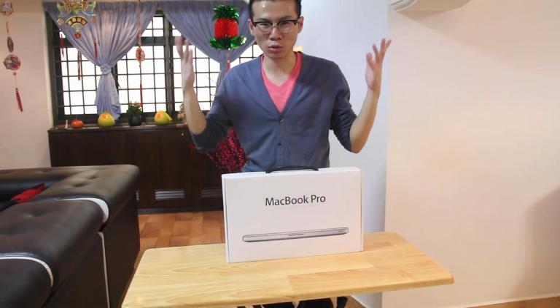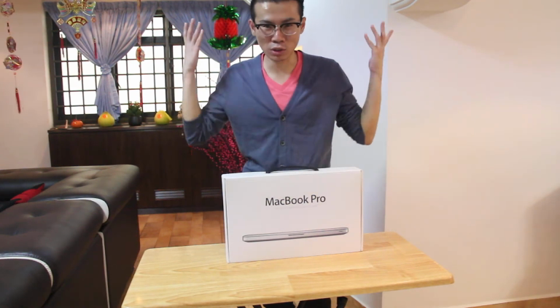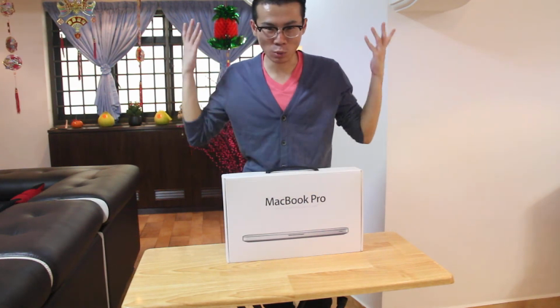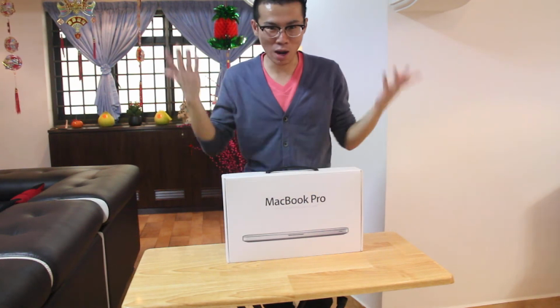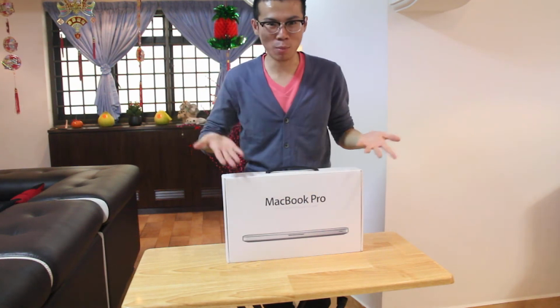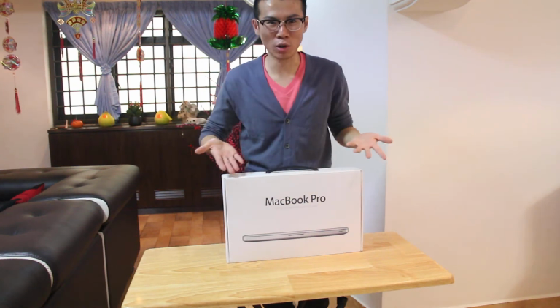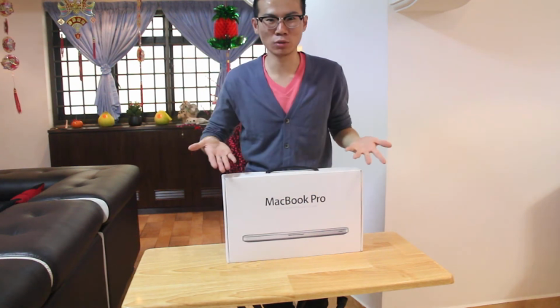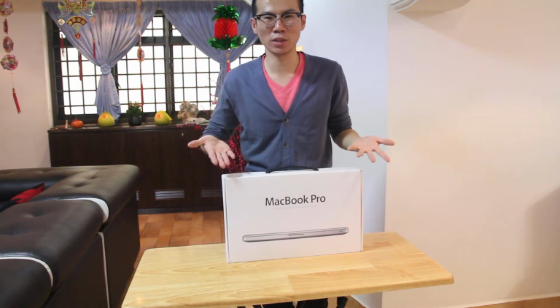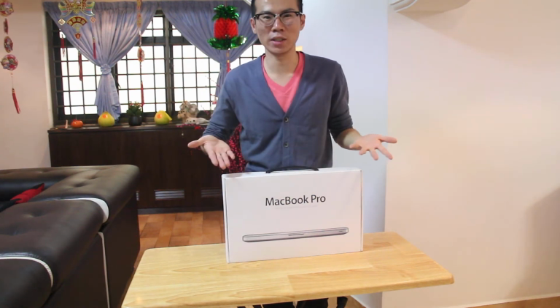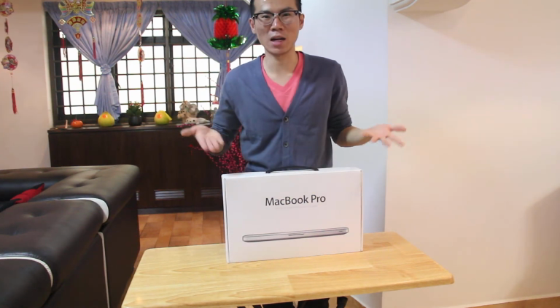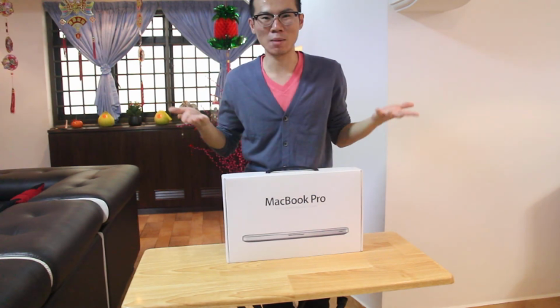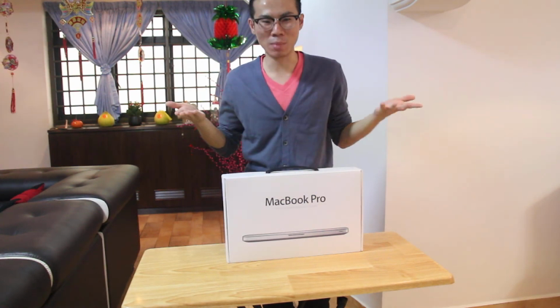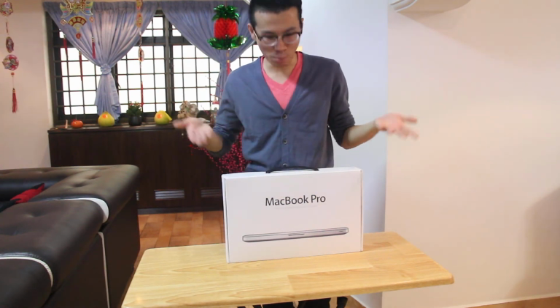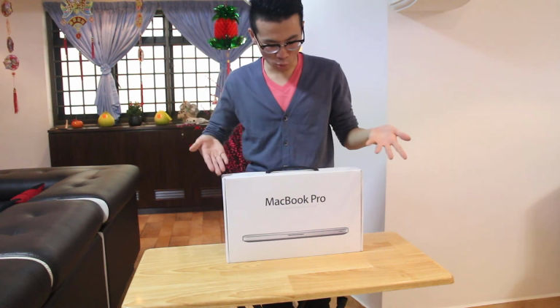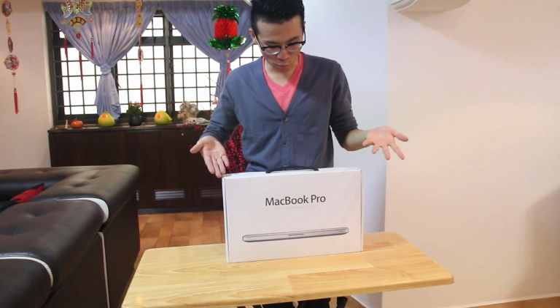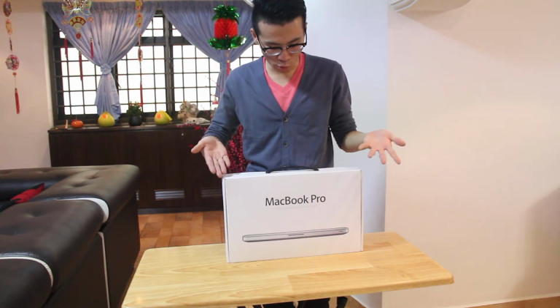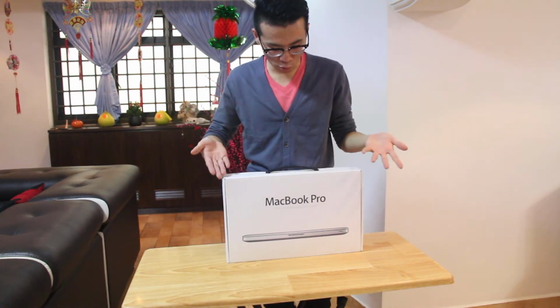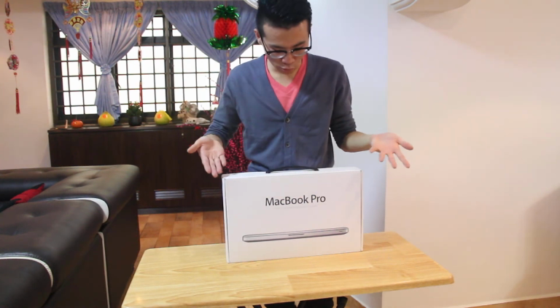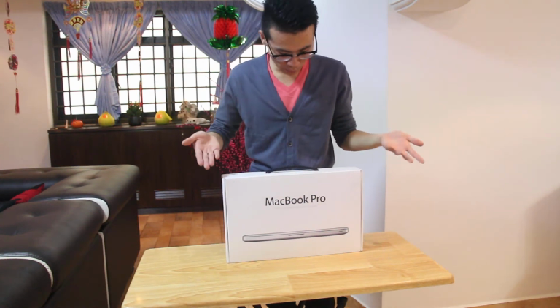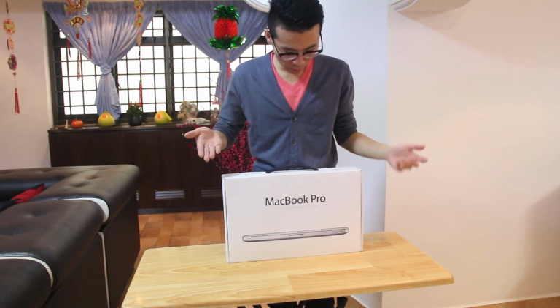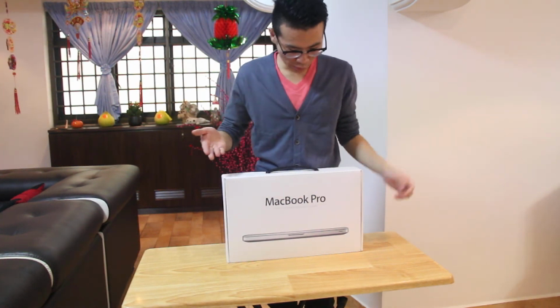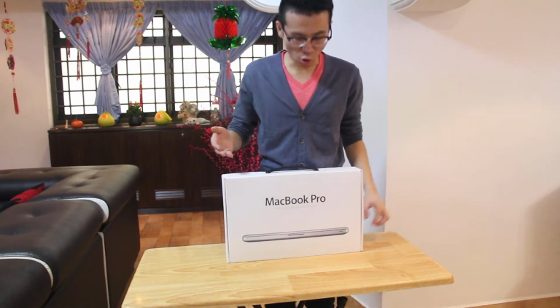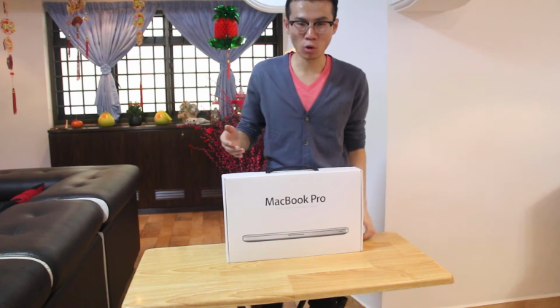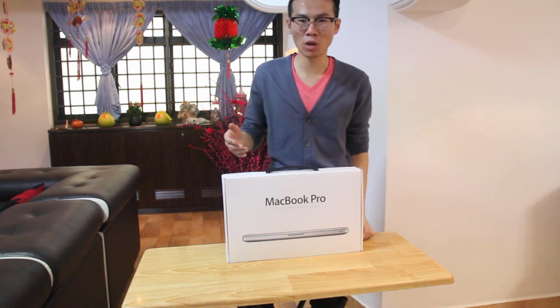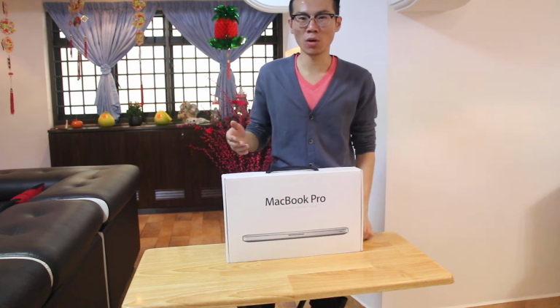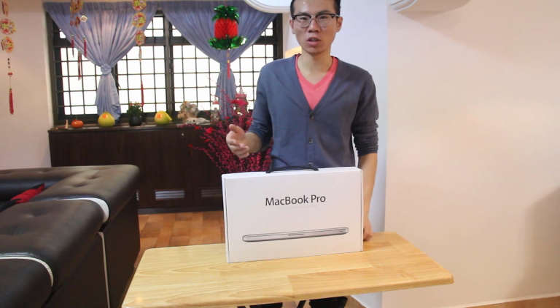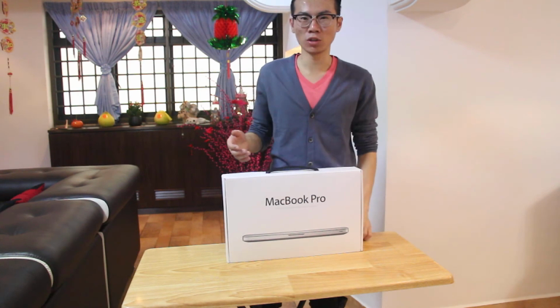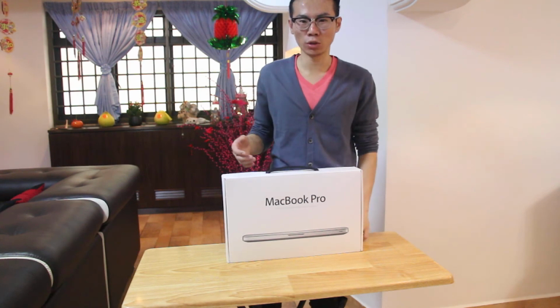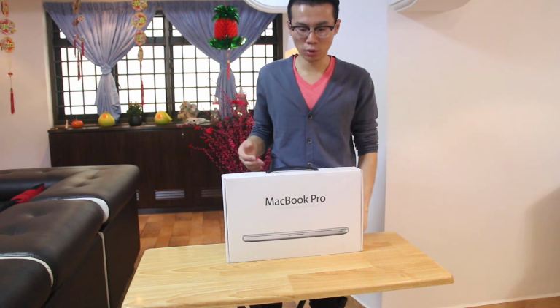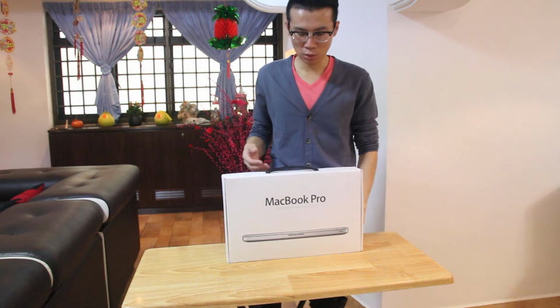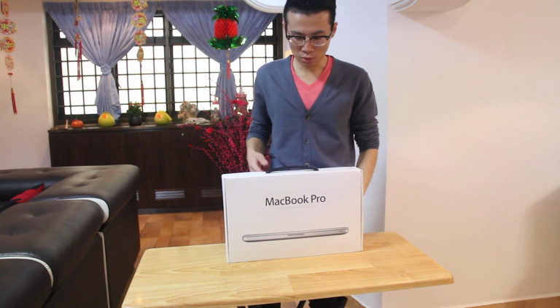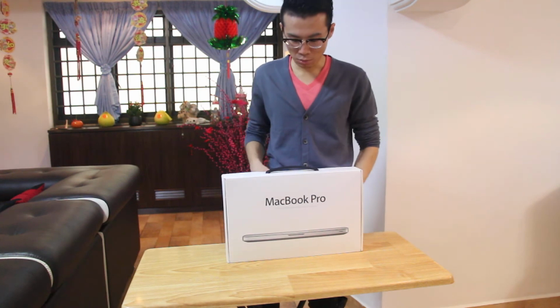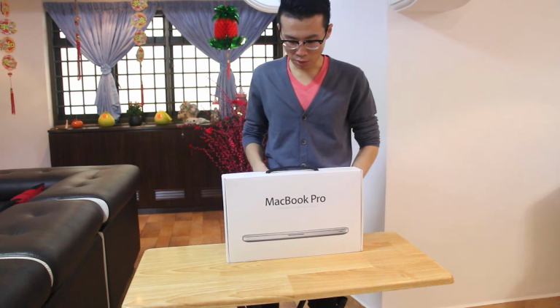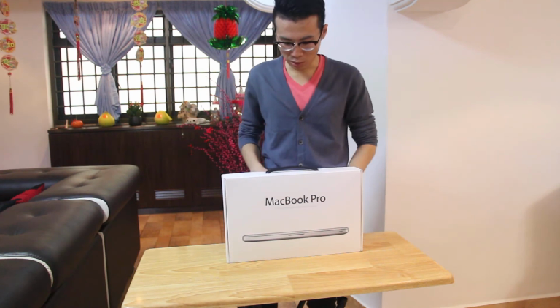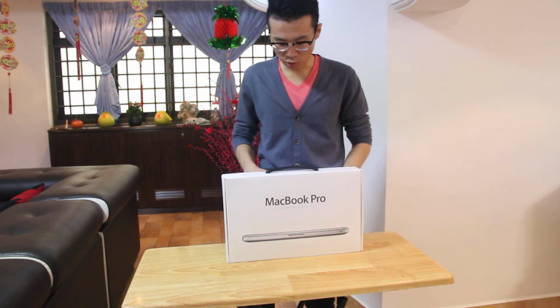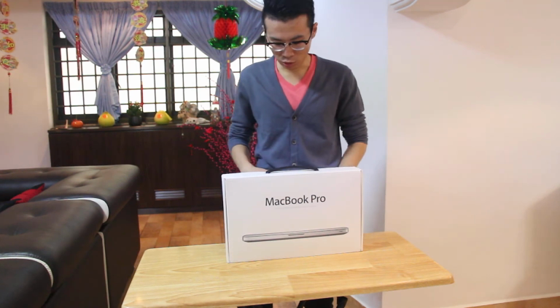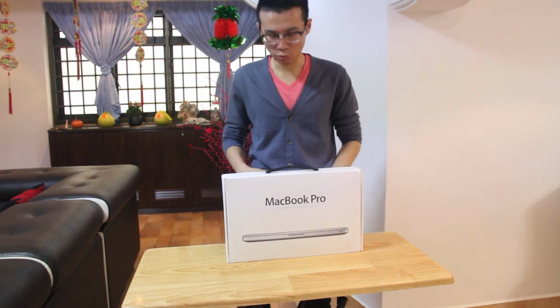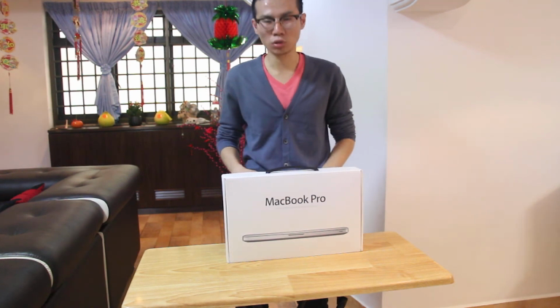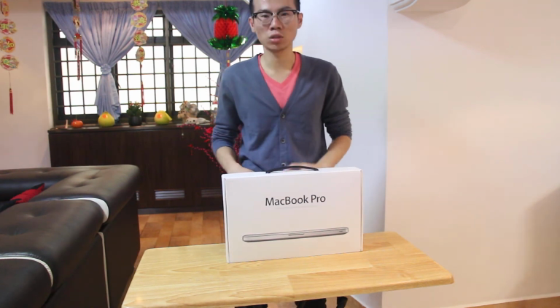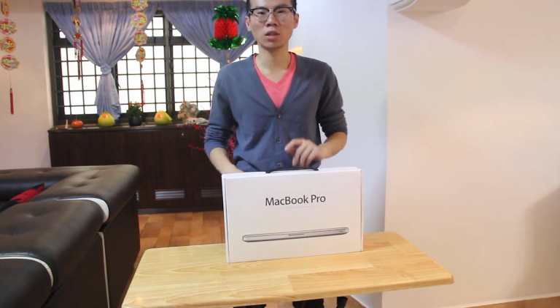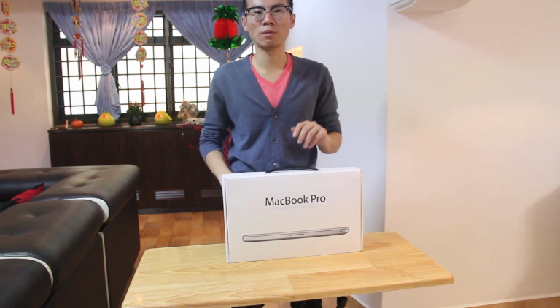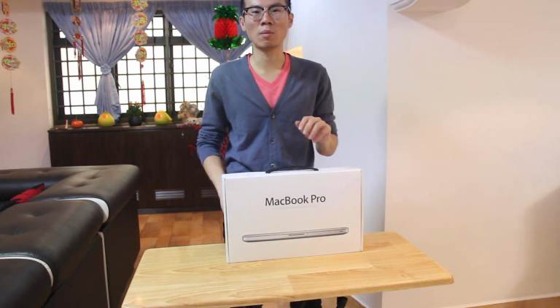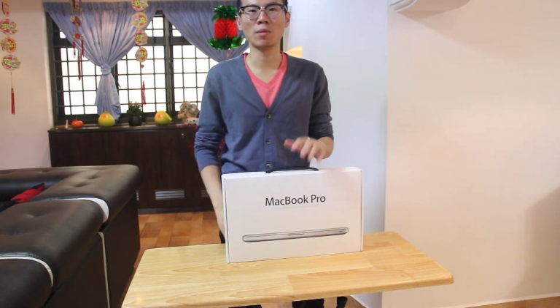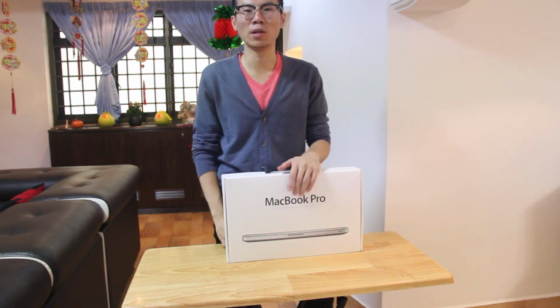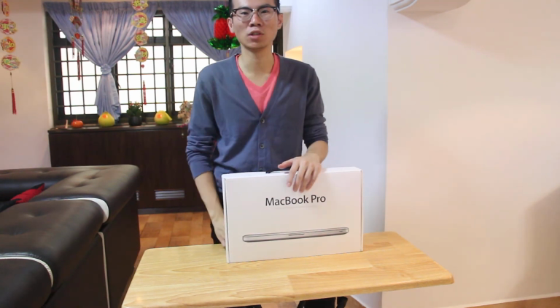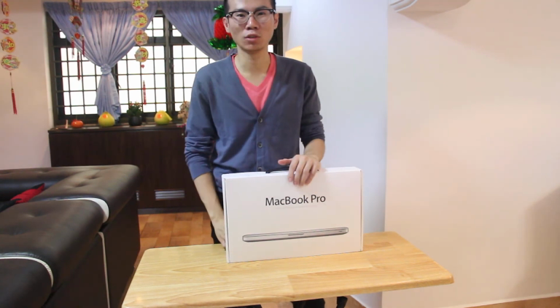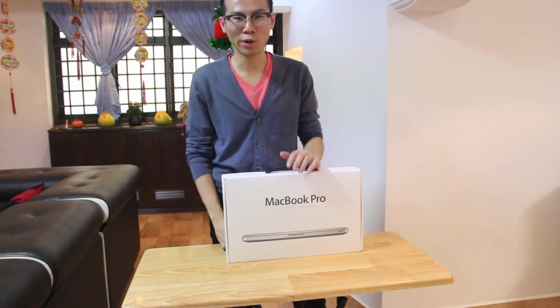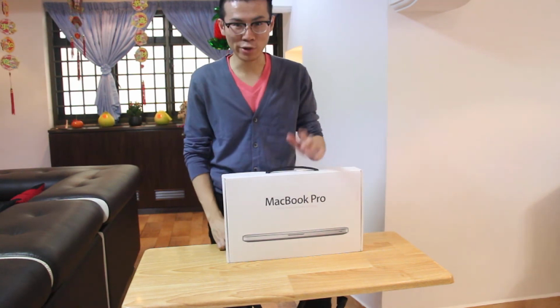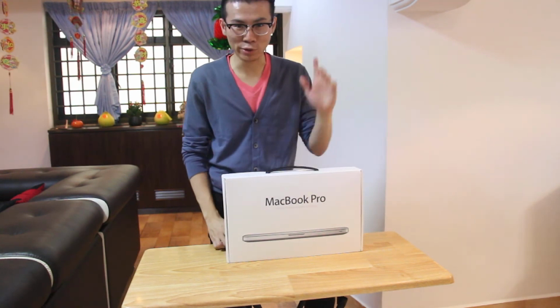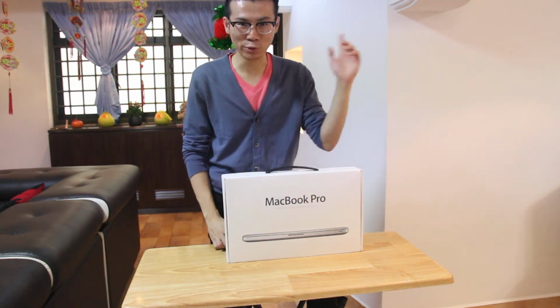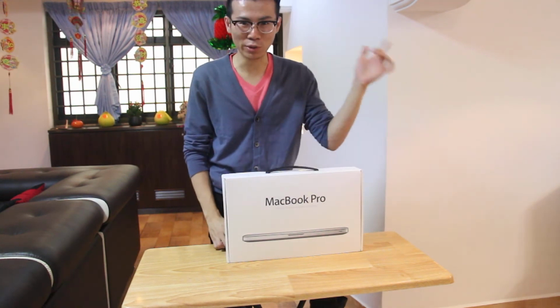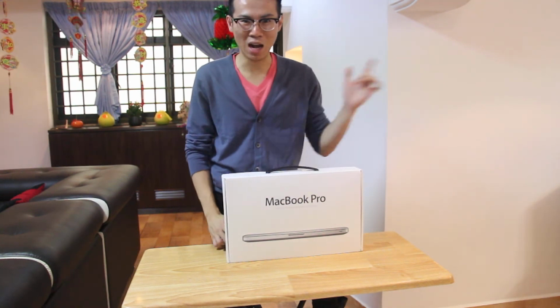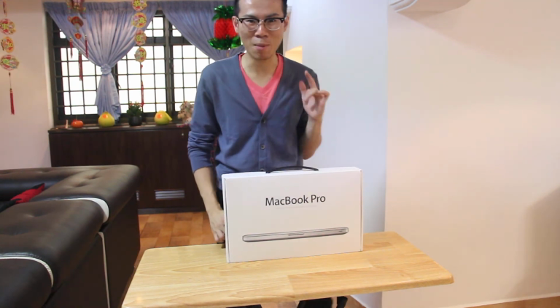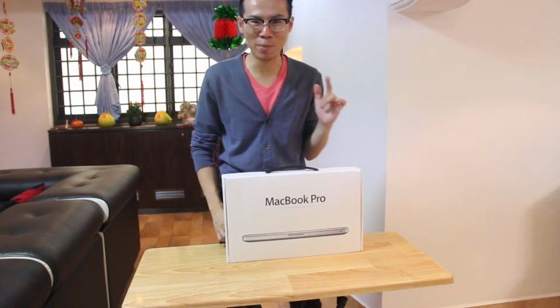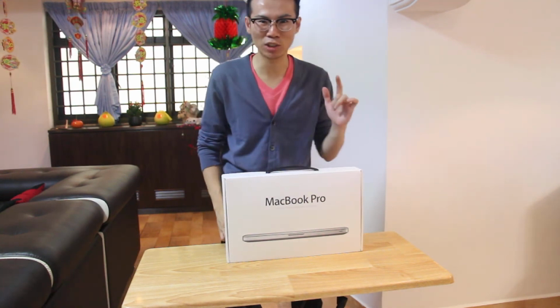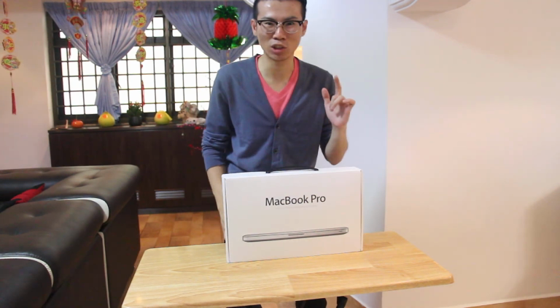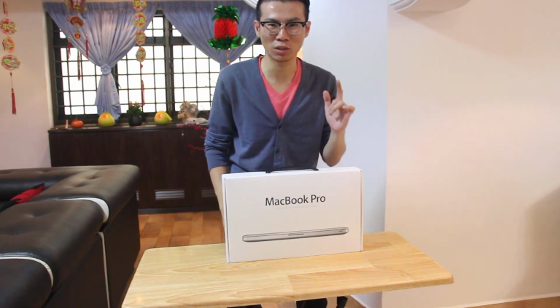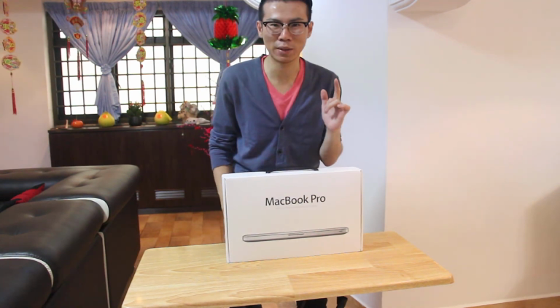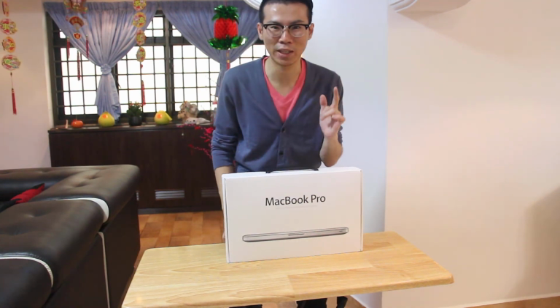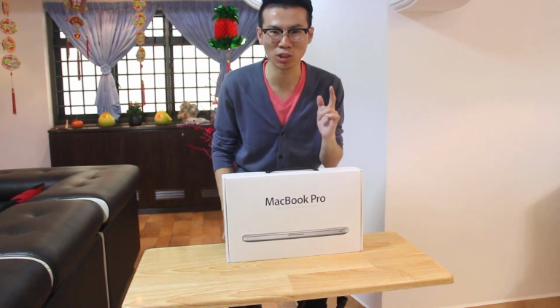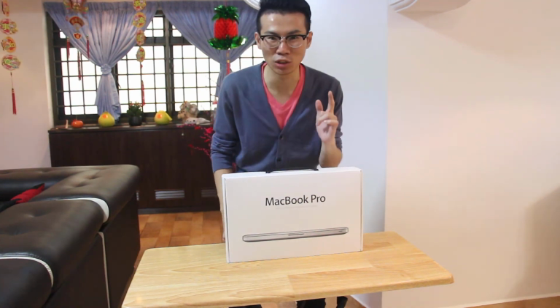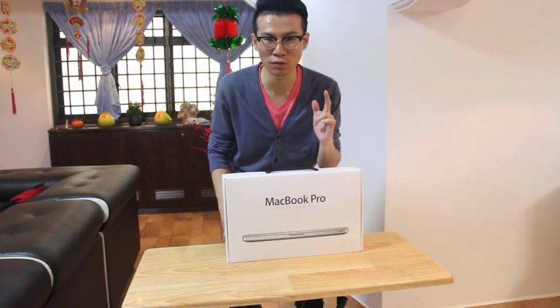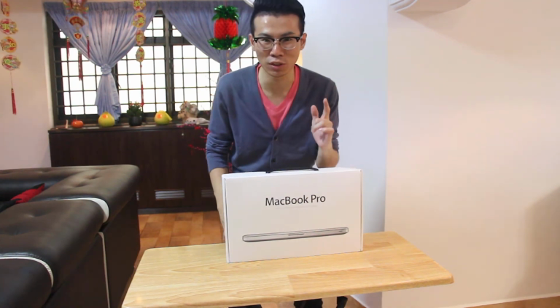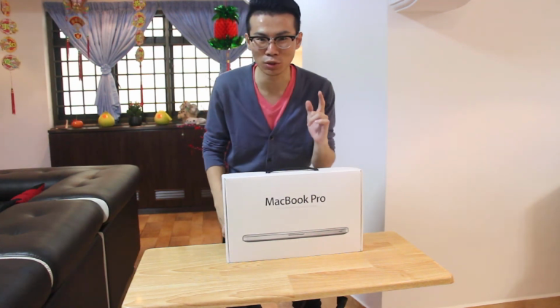So this is what I bought today — a MacBook Pro. It's an older model though, but it serves my purpose. So I'm going to do an unboxing video.